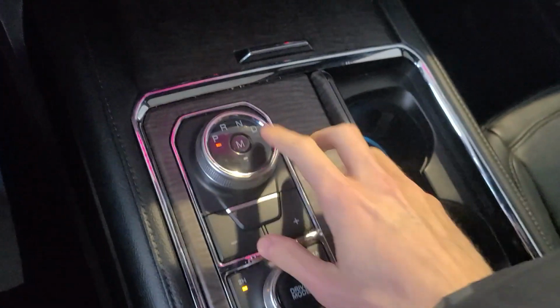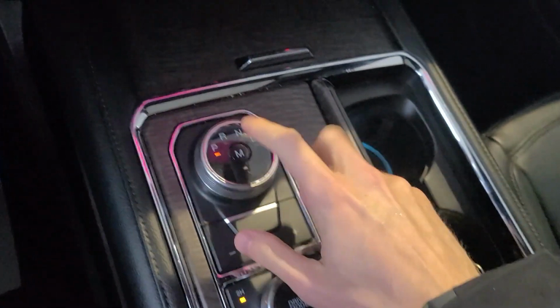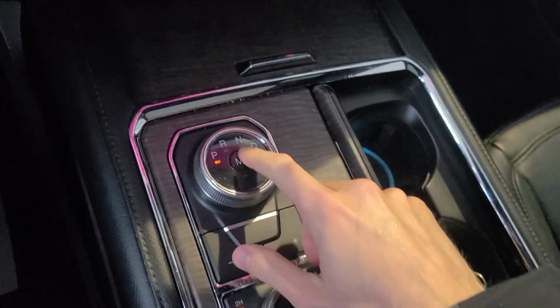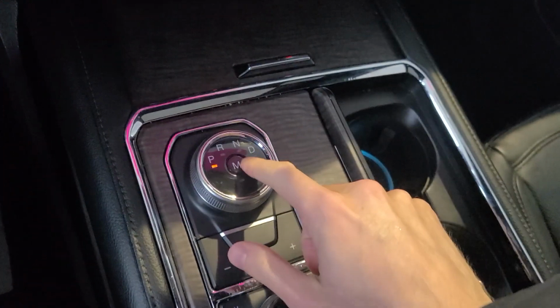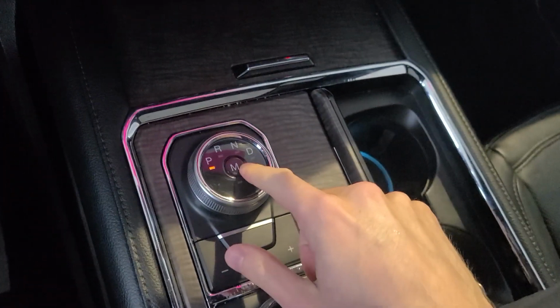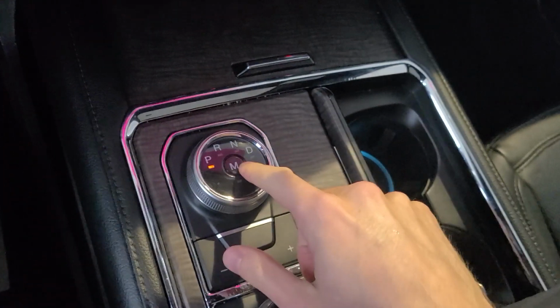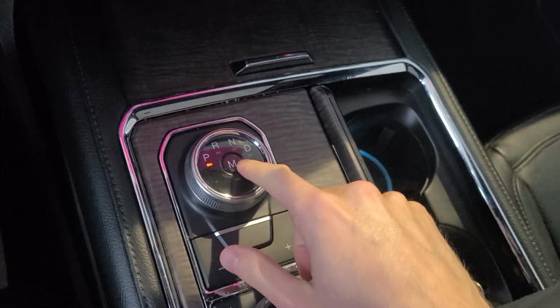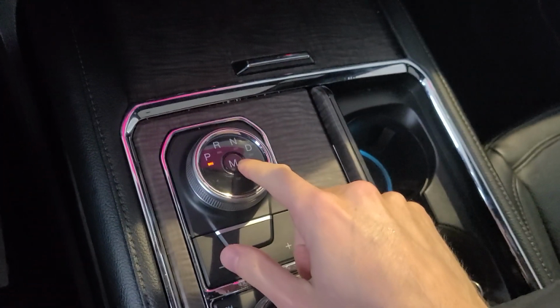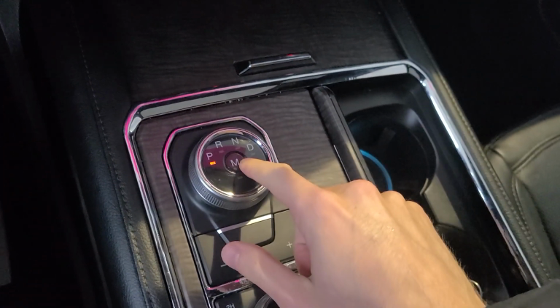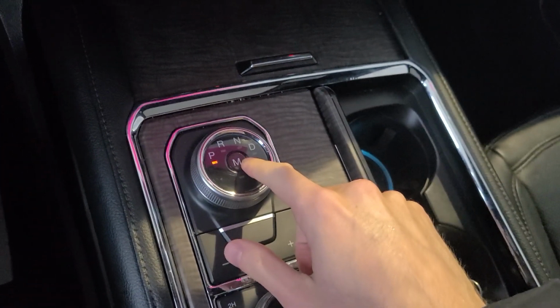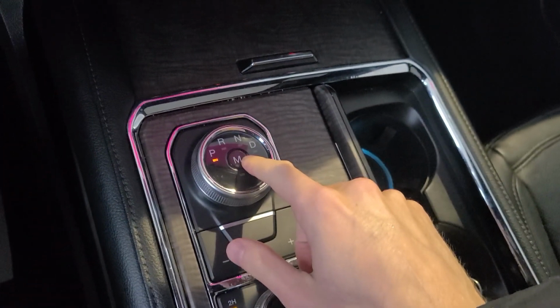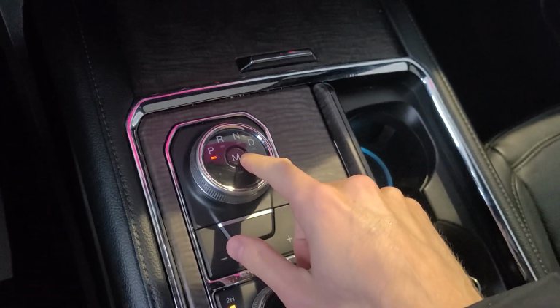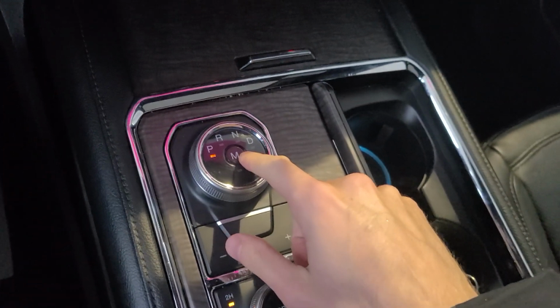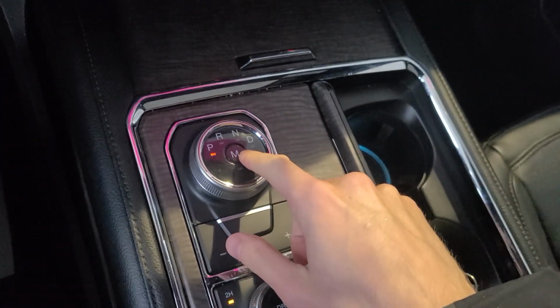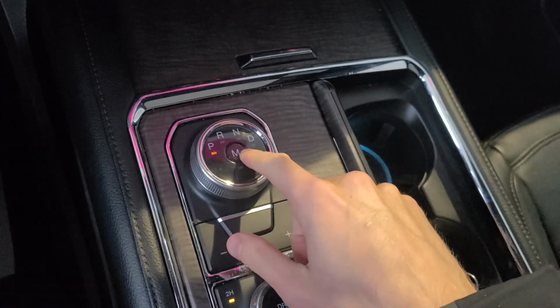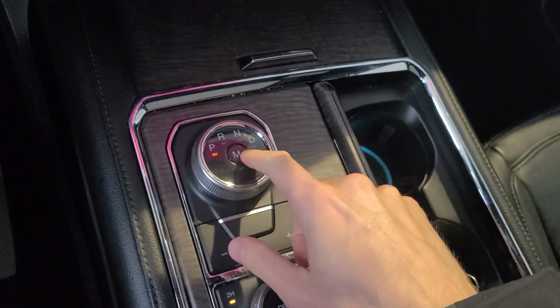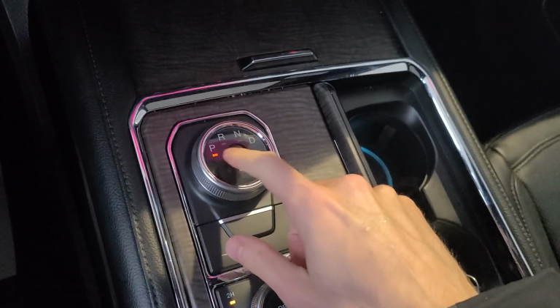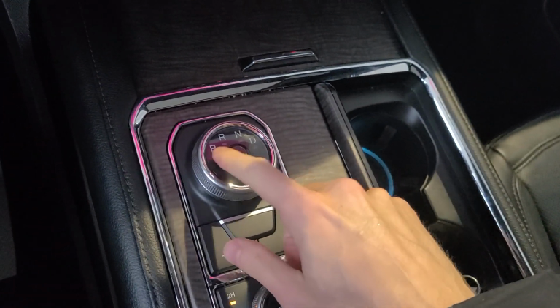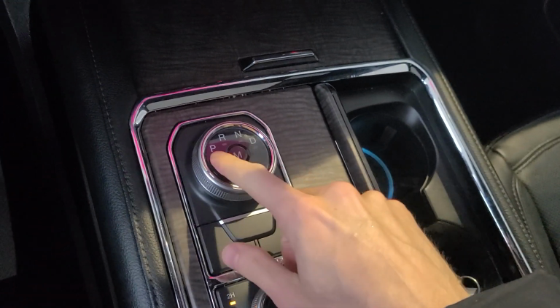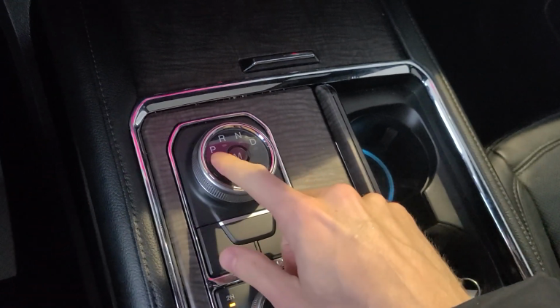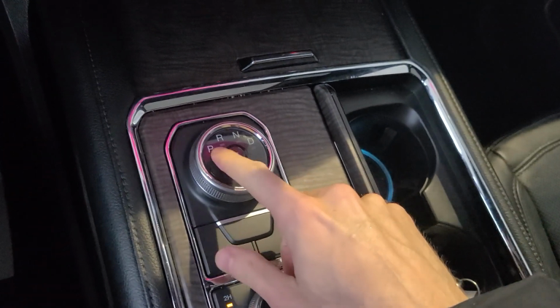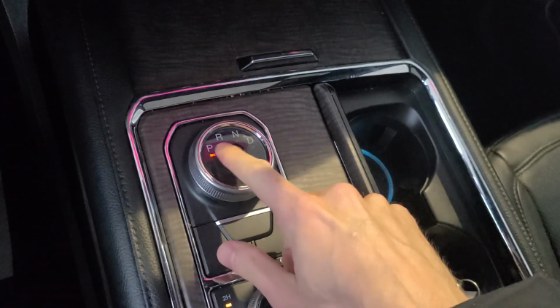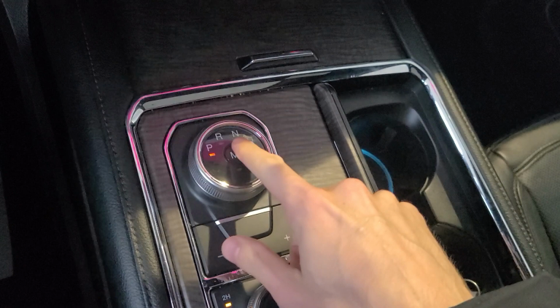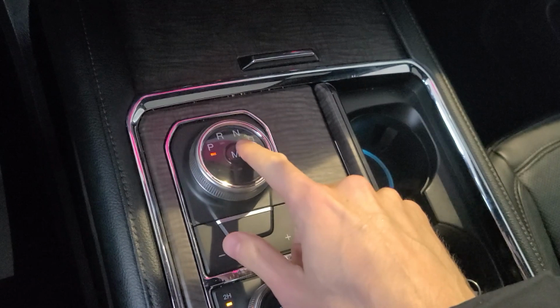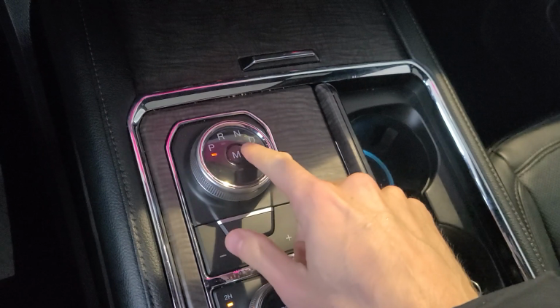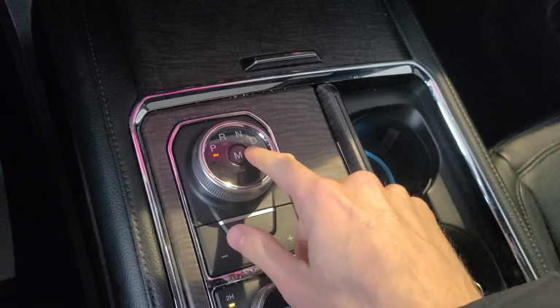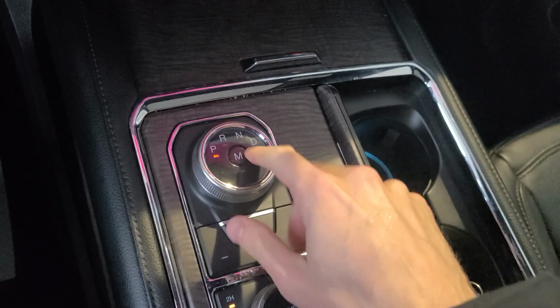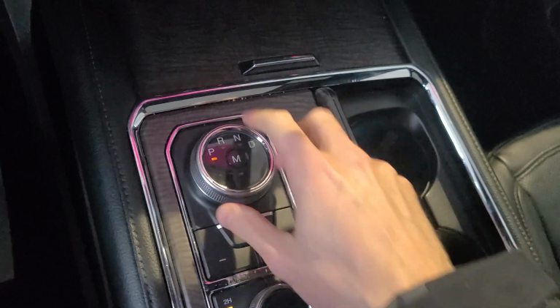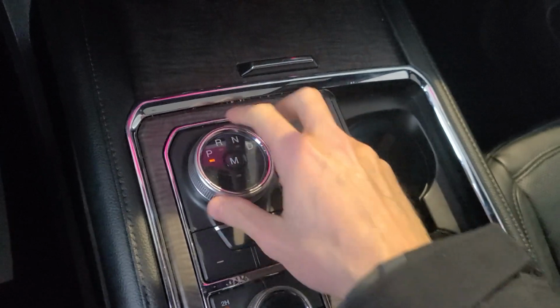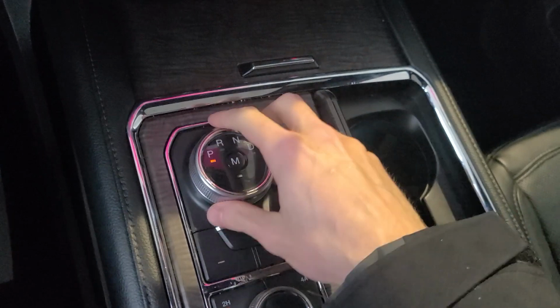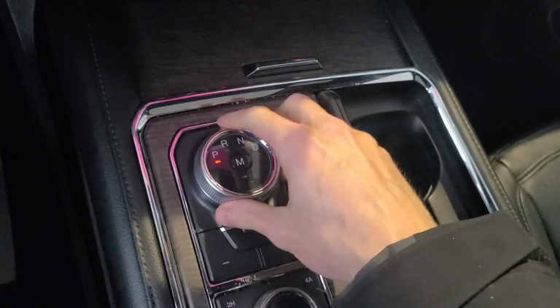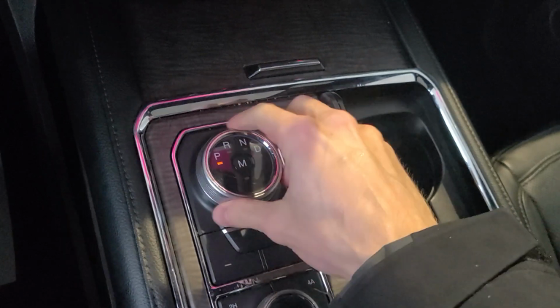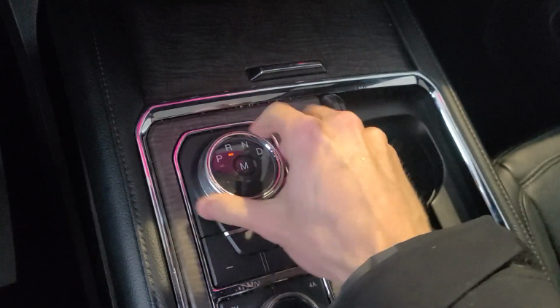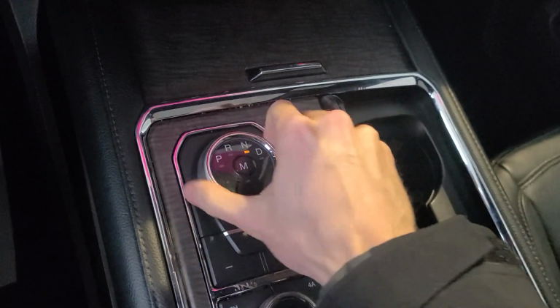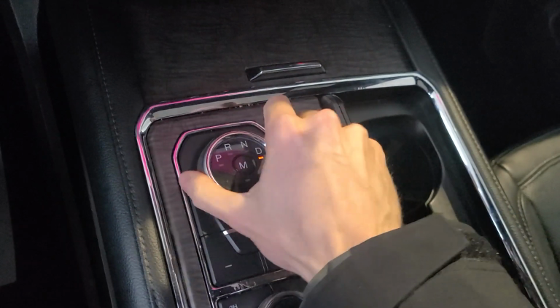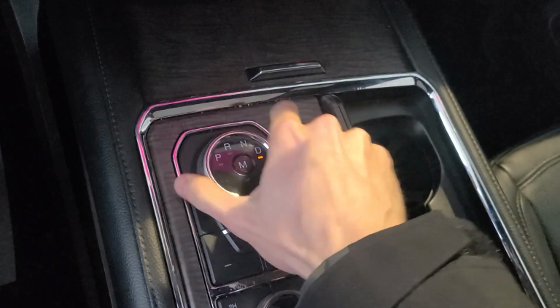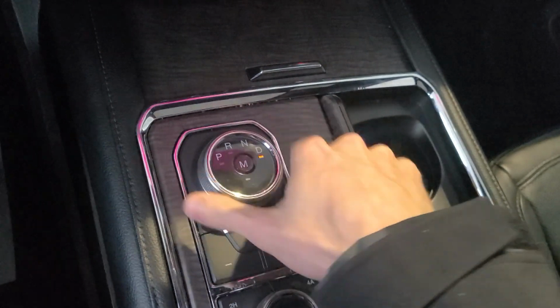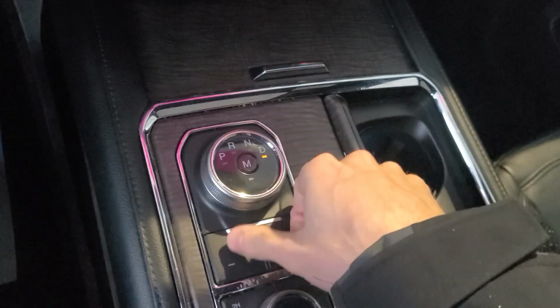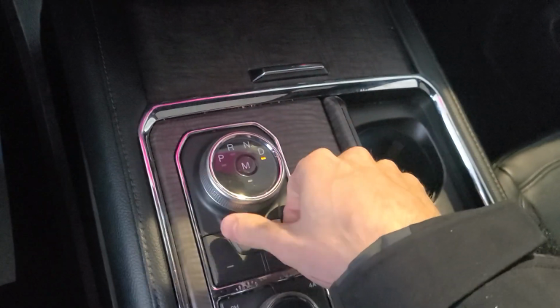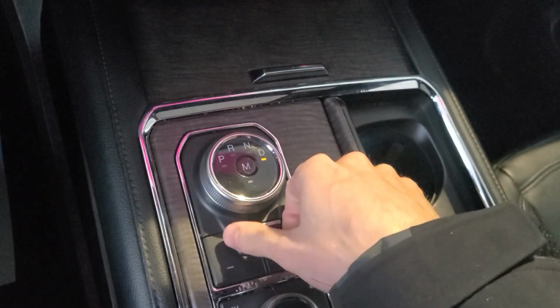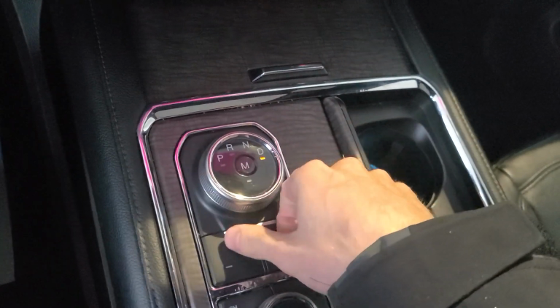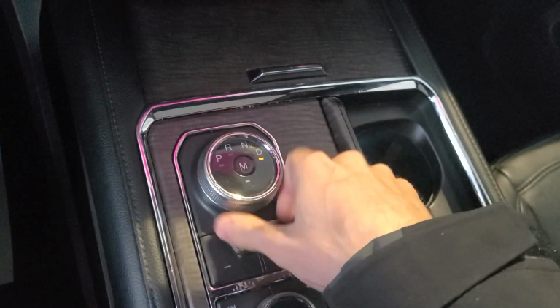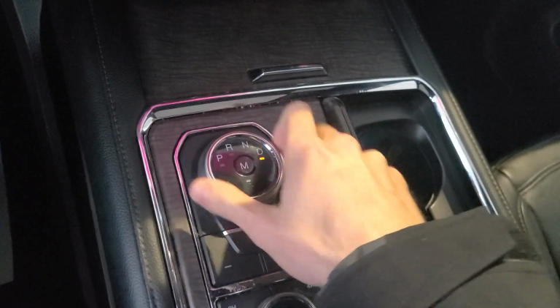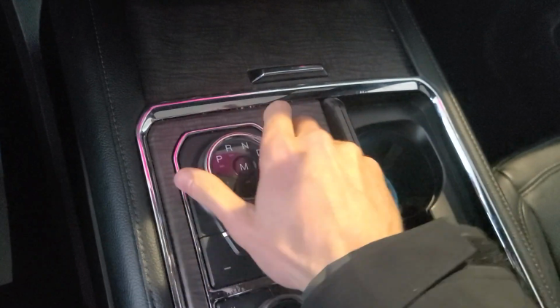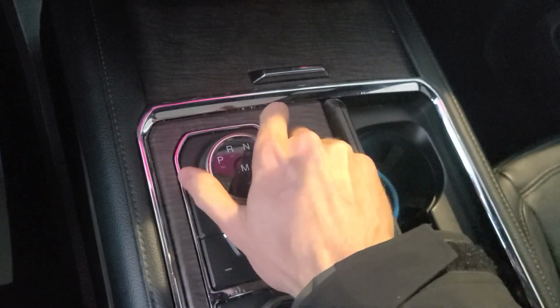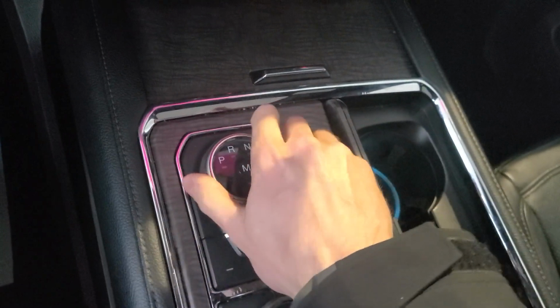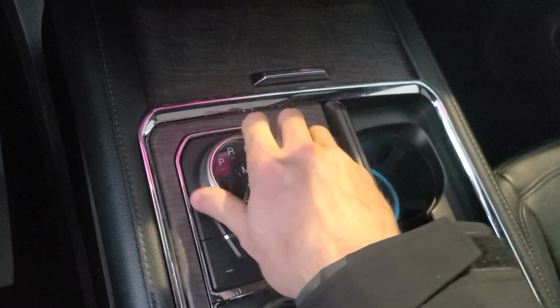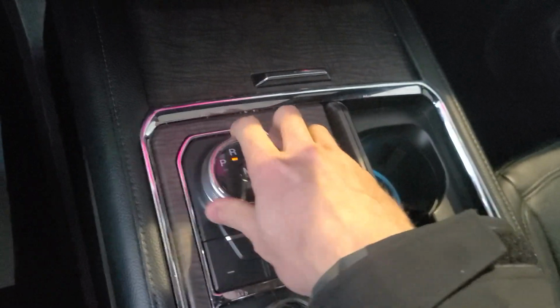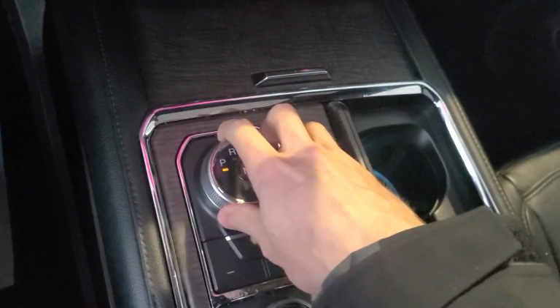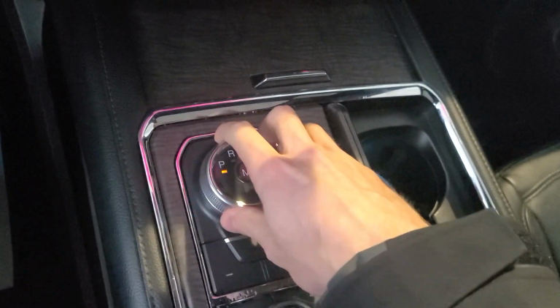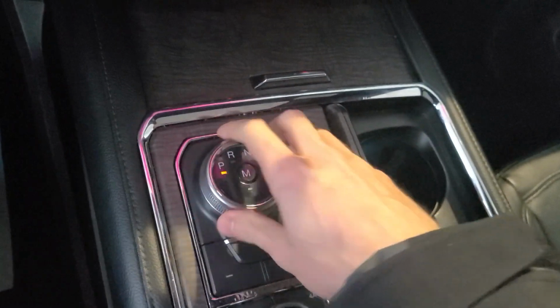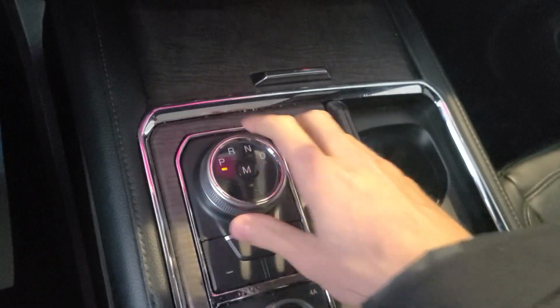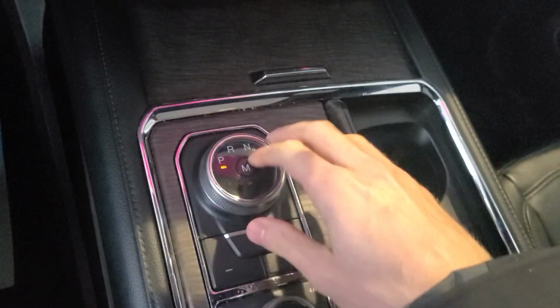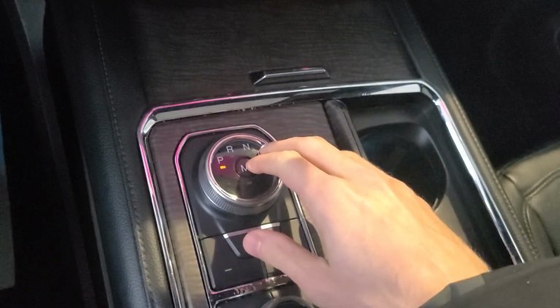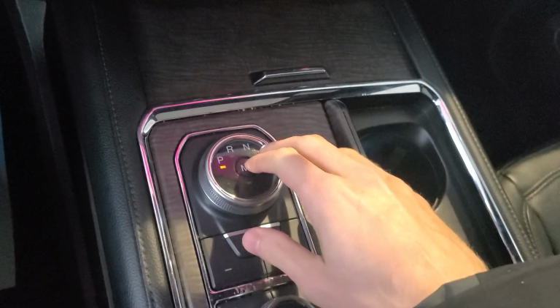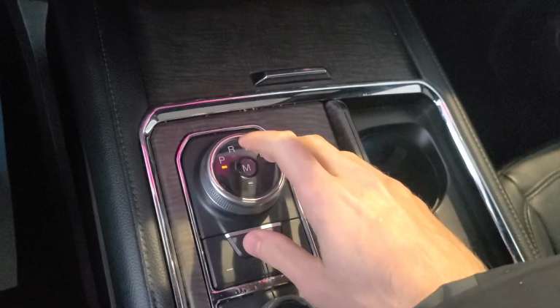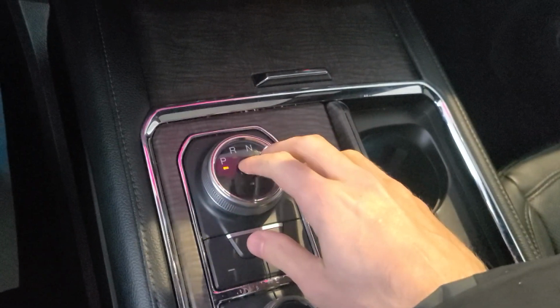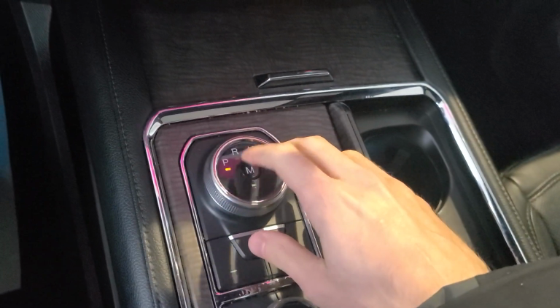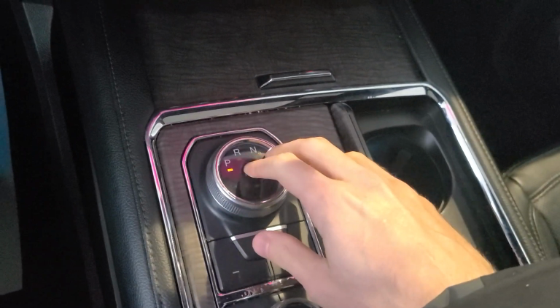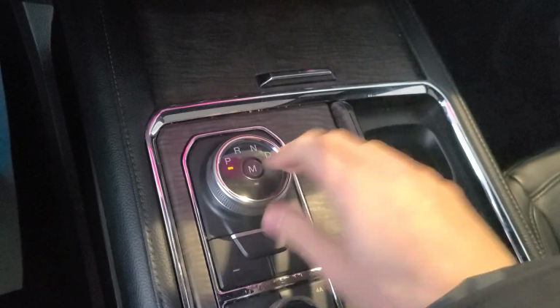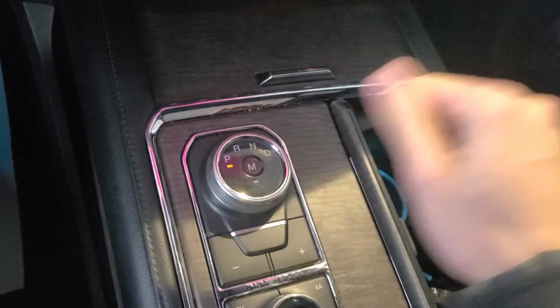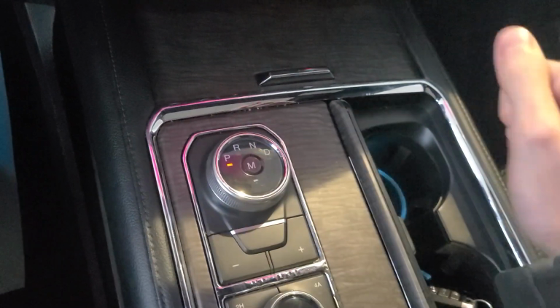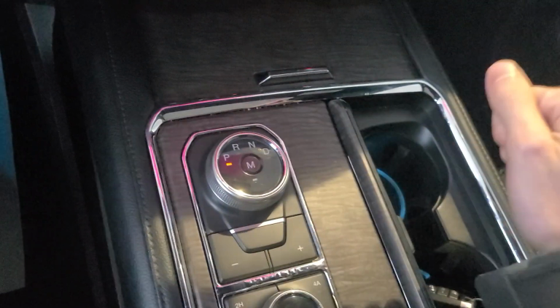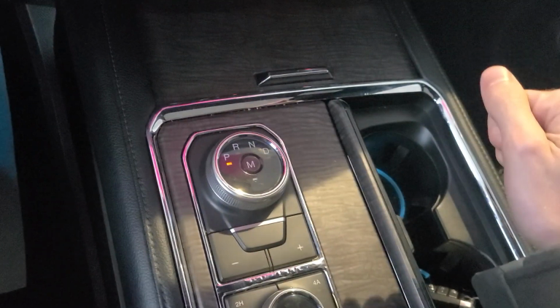We do have an electric gear shifter as well, so park, reverse, neutral, drive — you just spin it over to go to each. And then there is the manual mode too.